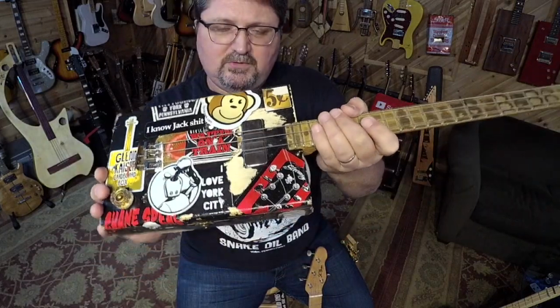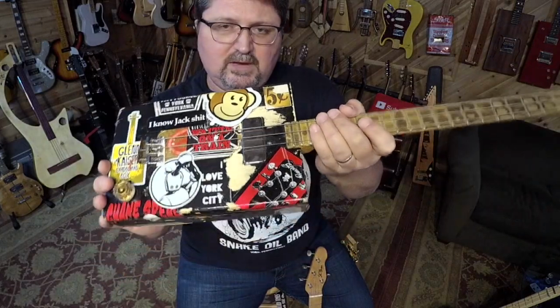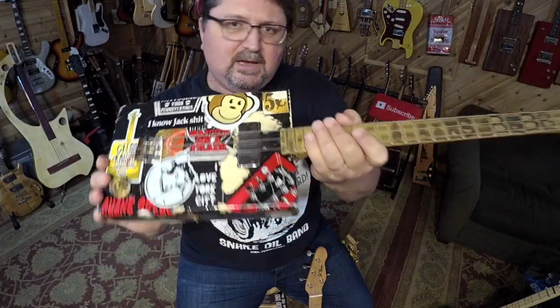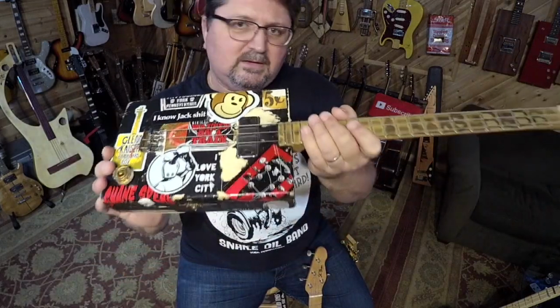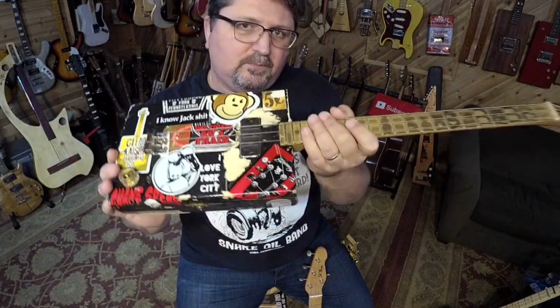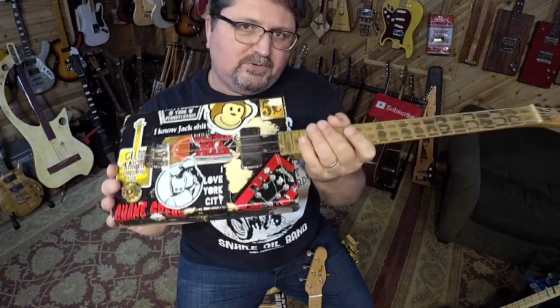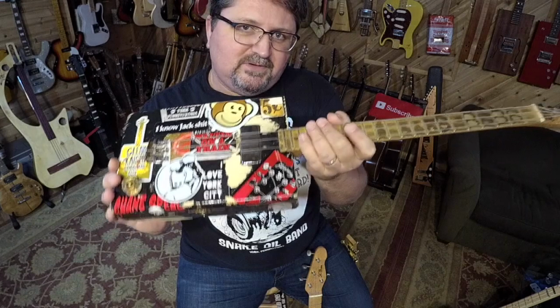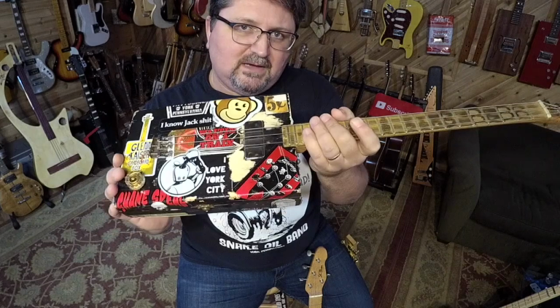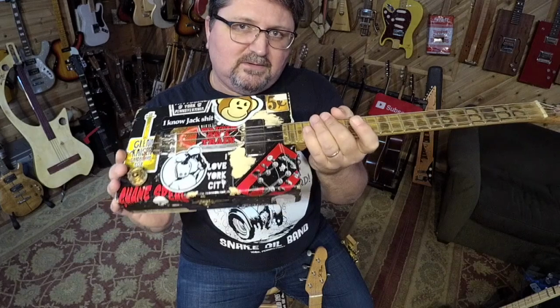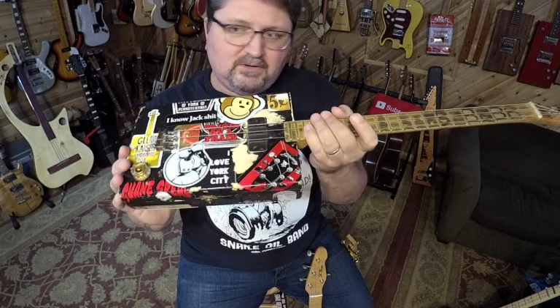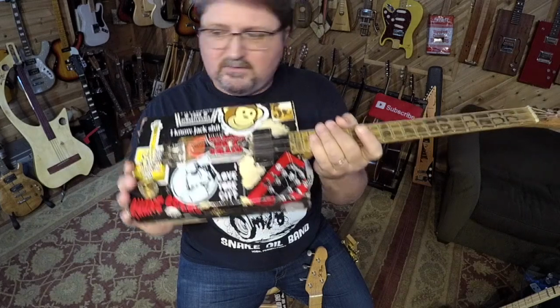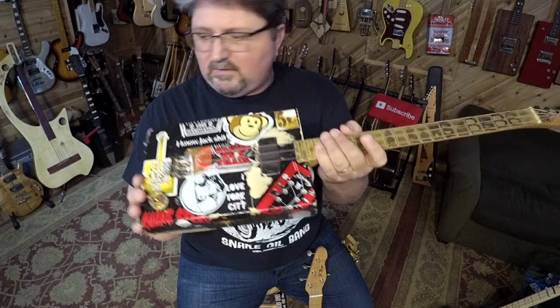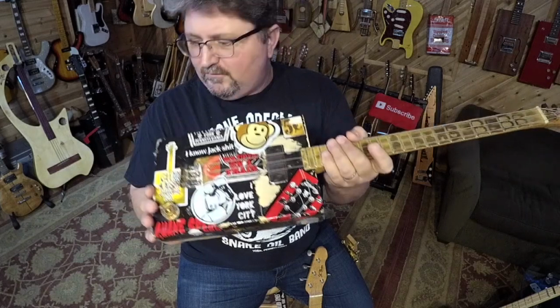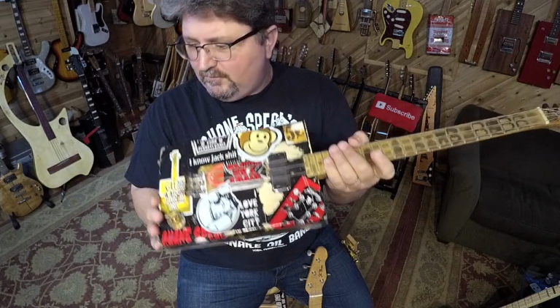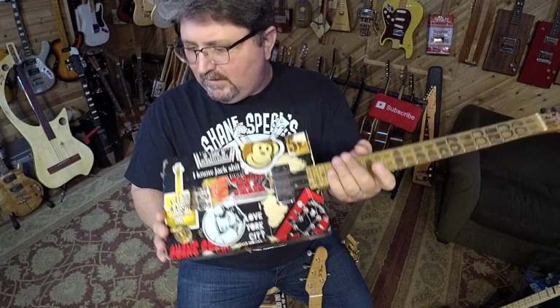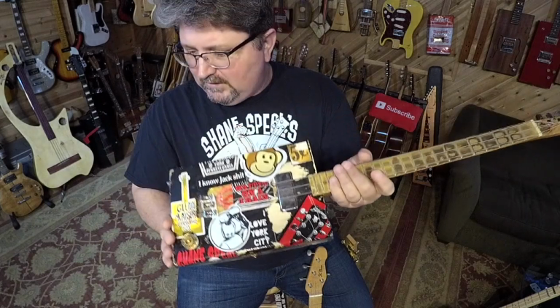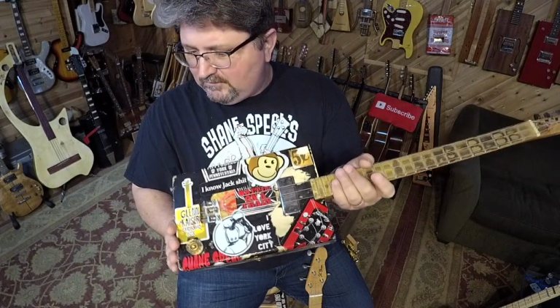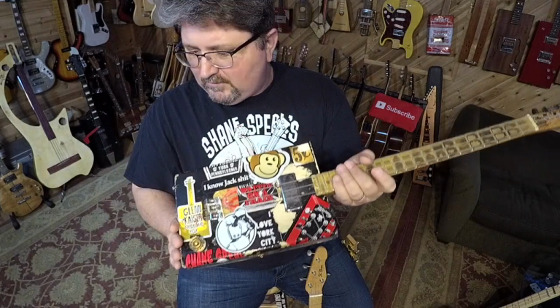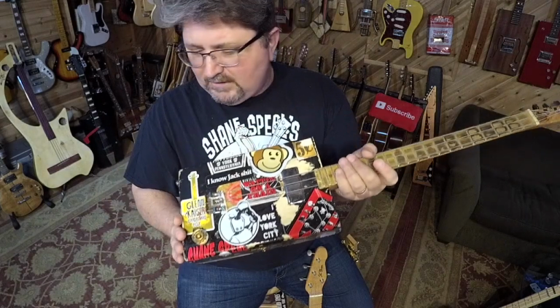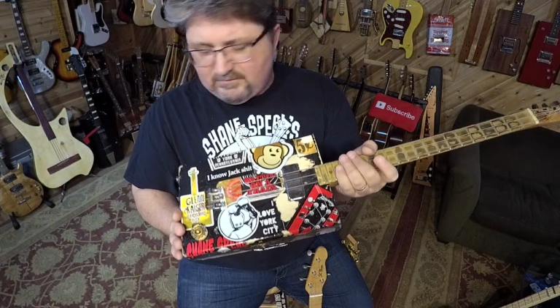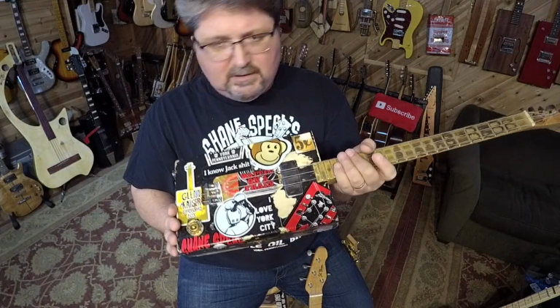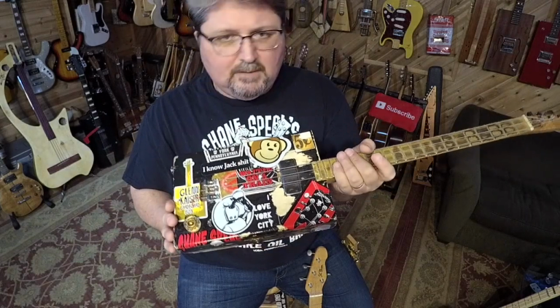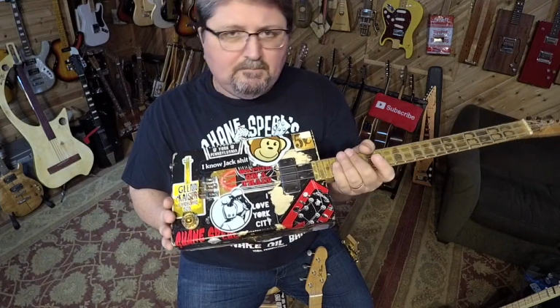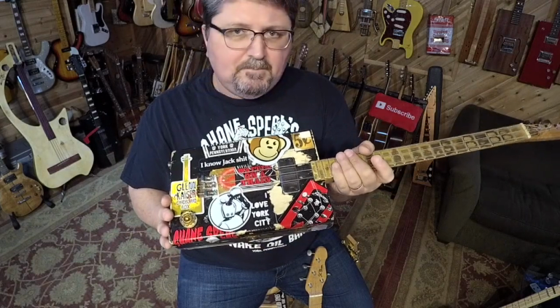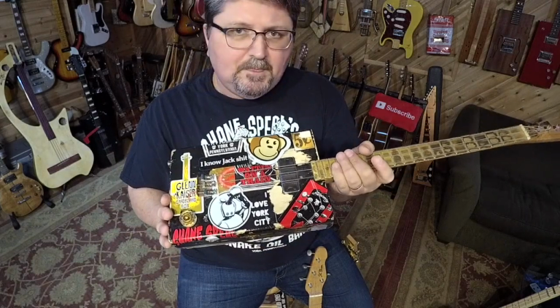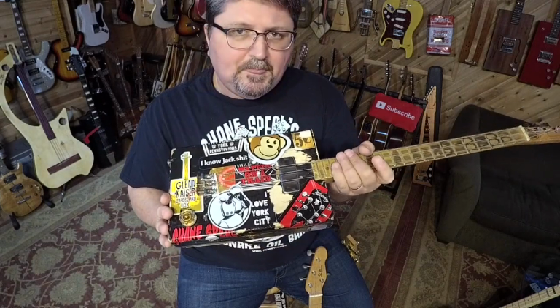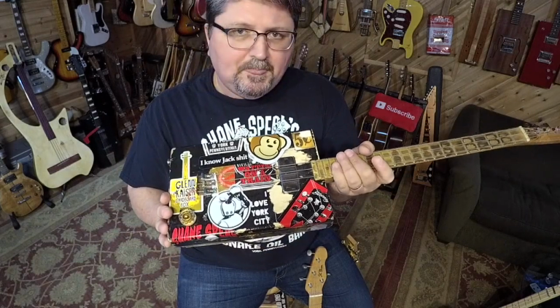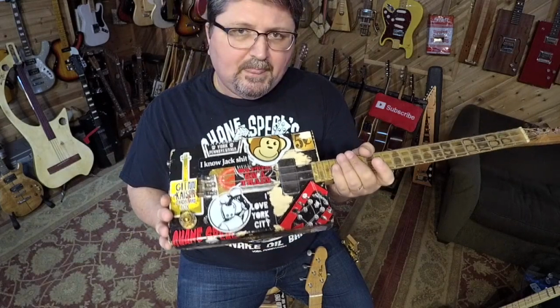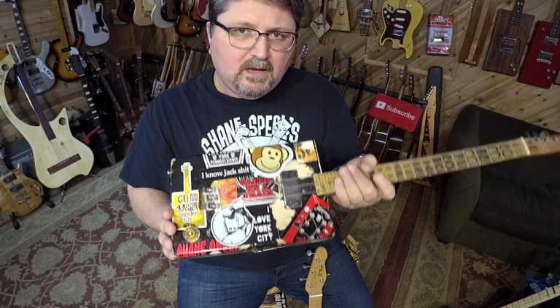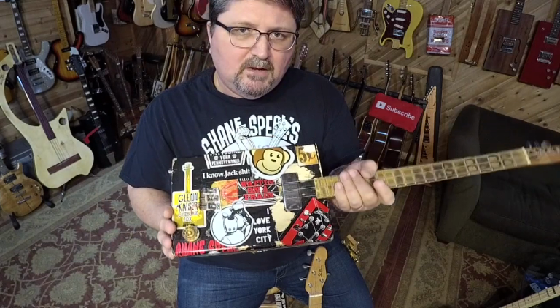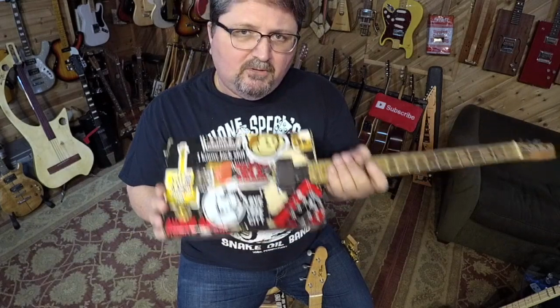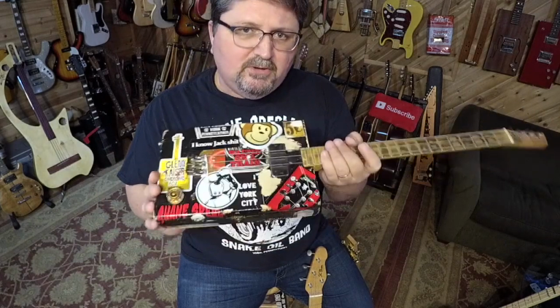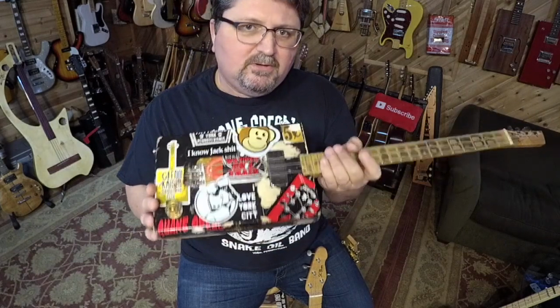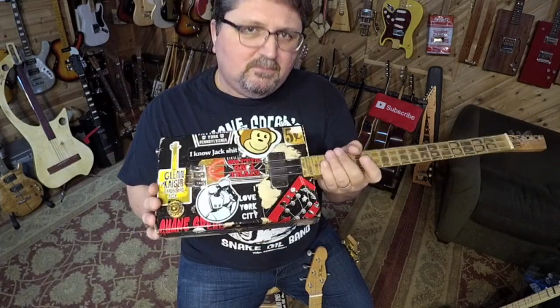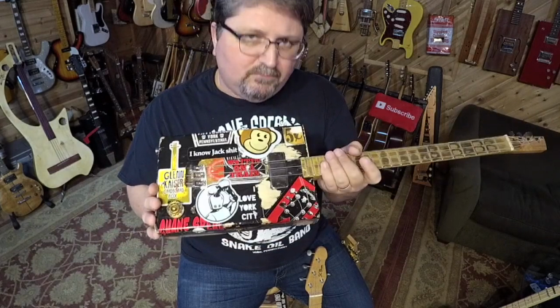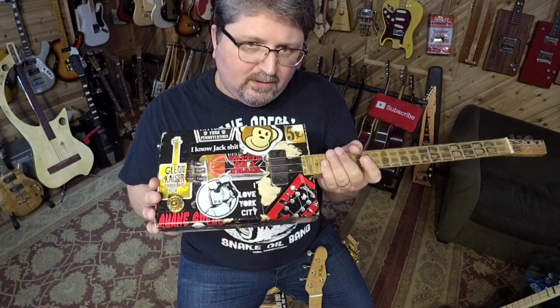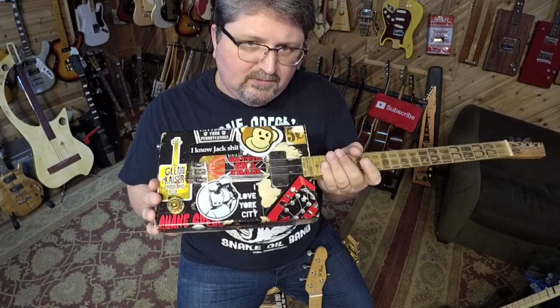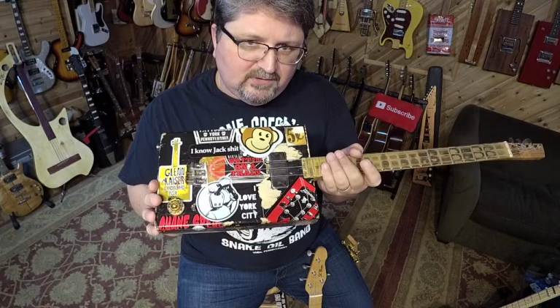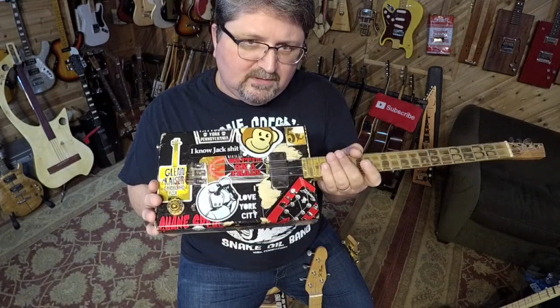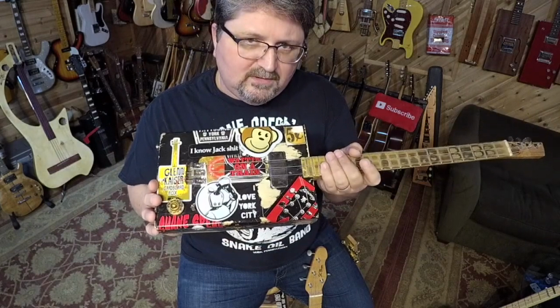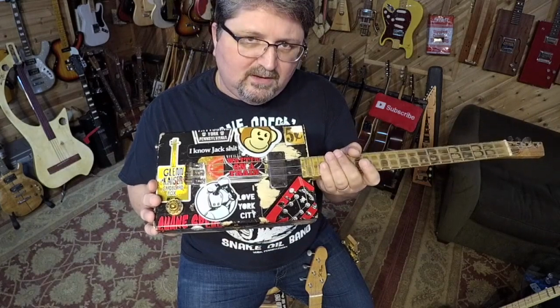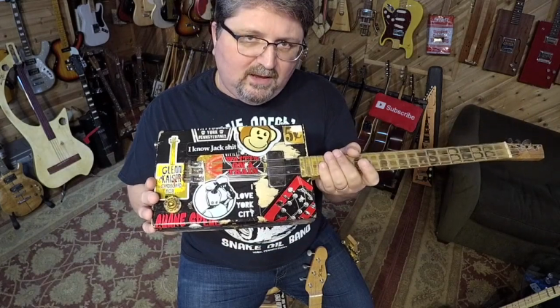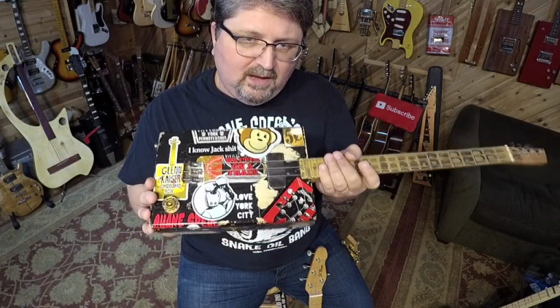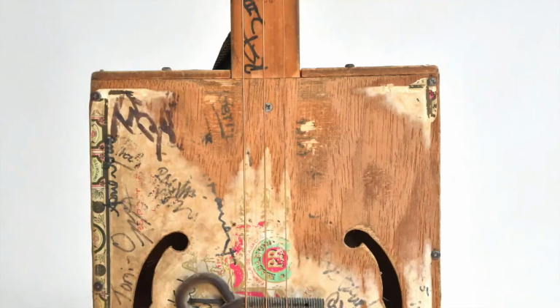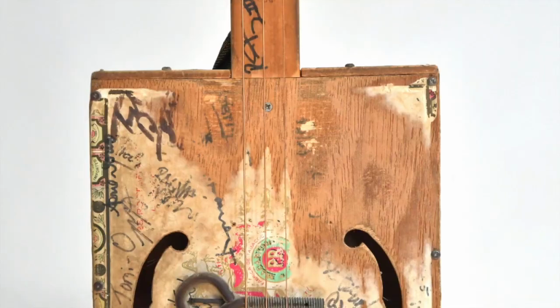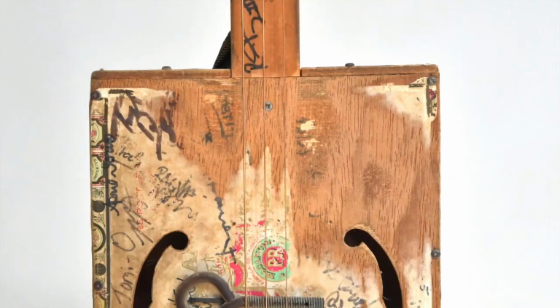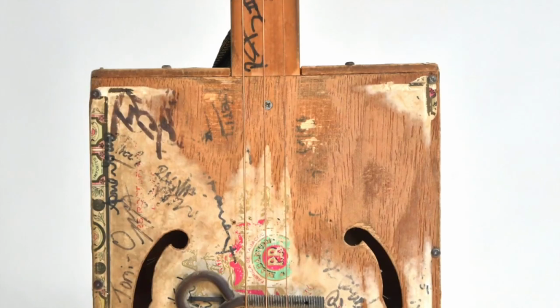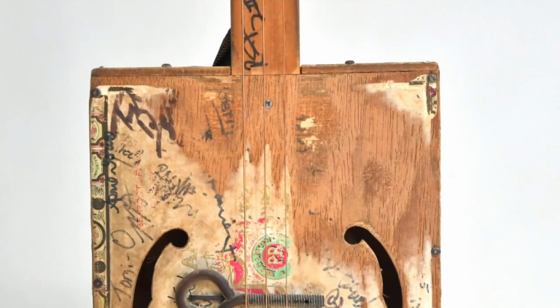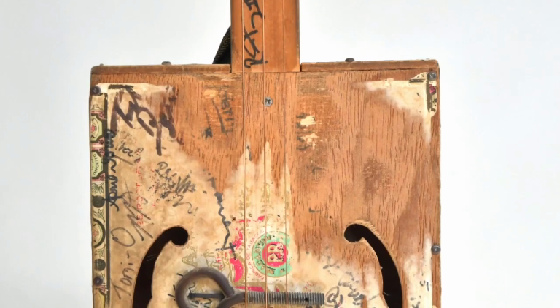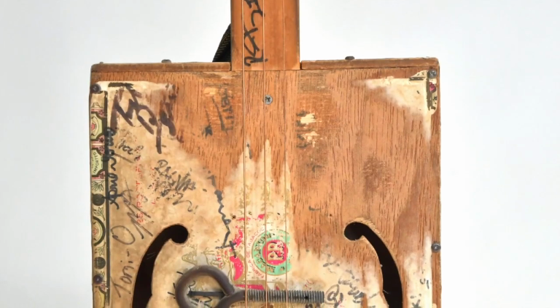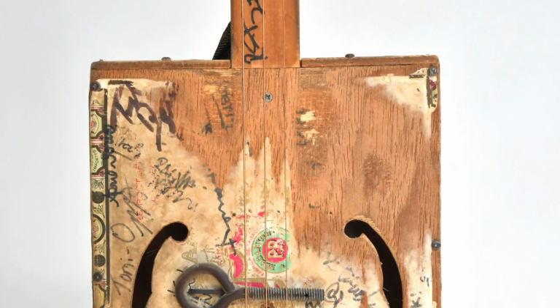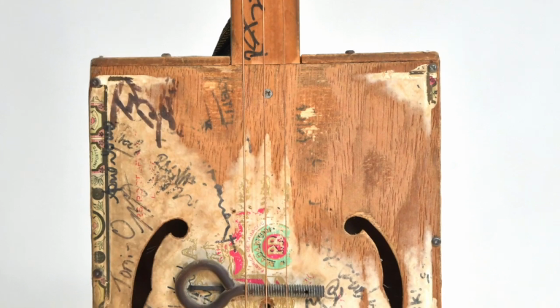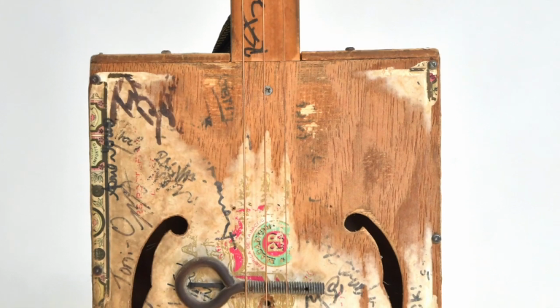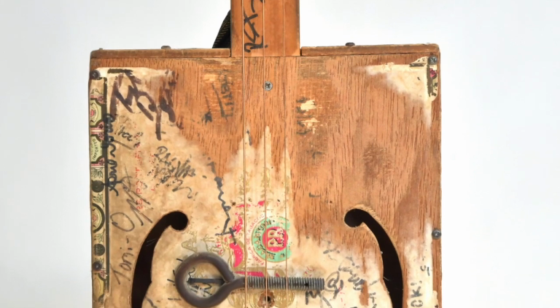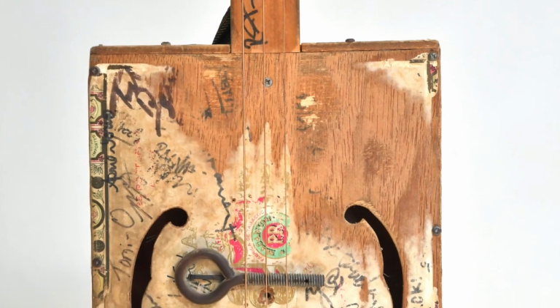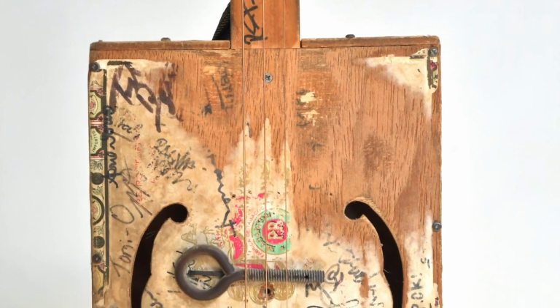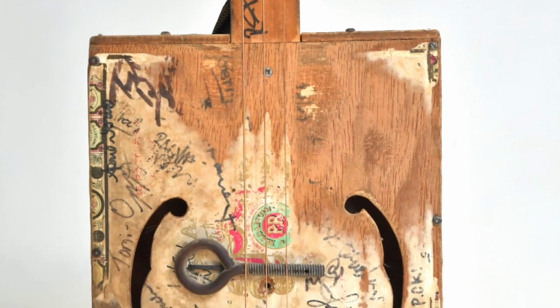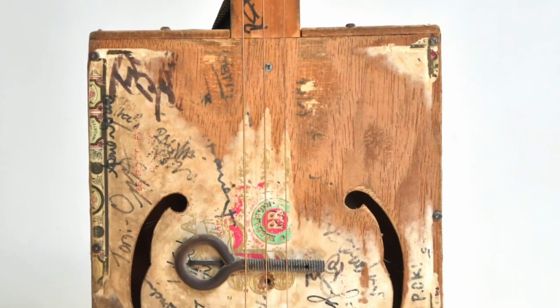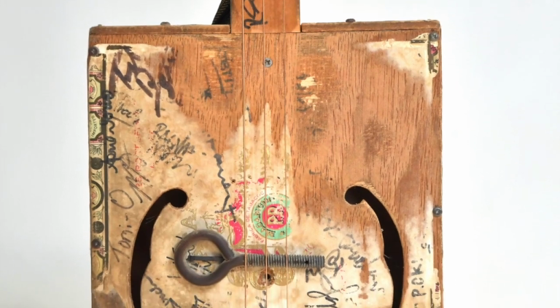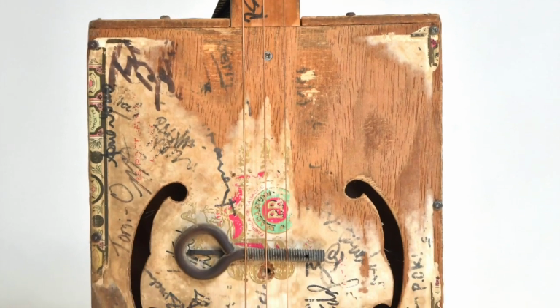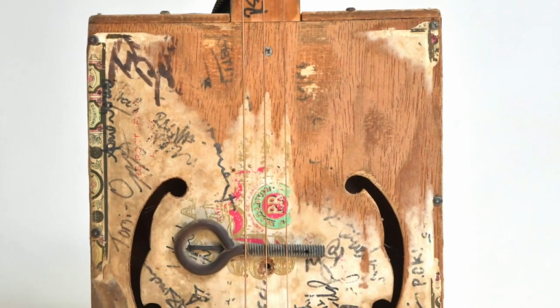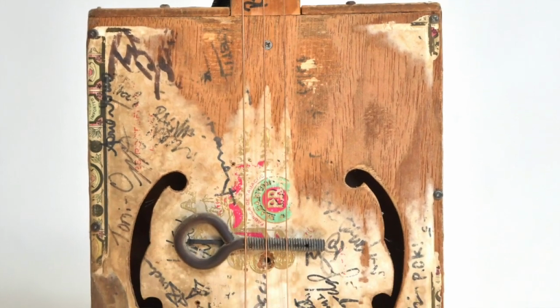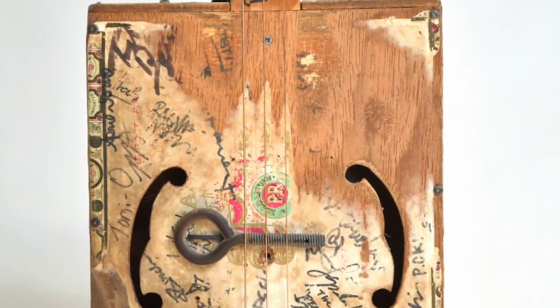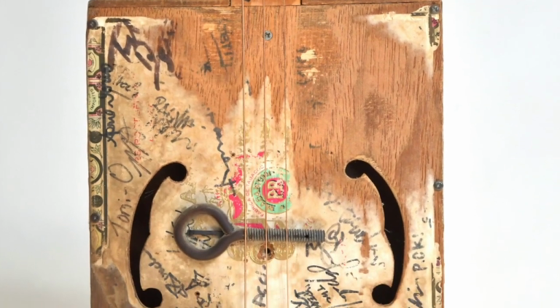Either do what you can to protect your guitar from getting scratched up, or you can embrace it and beat the living daylights out of it.